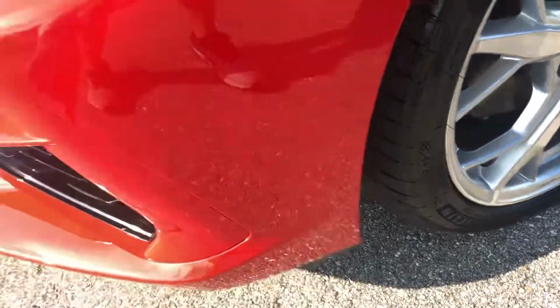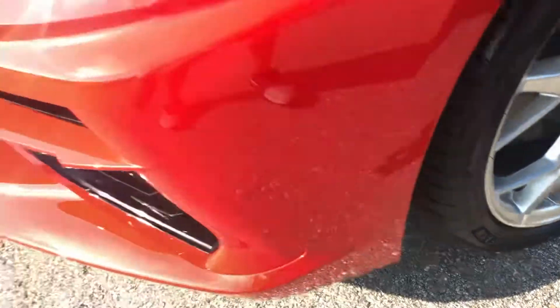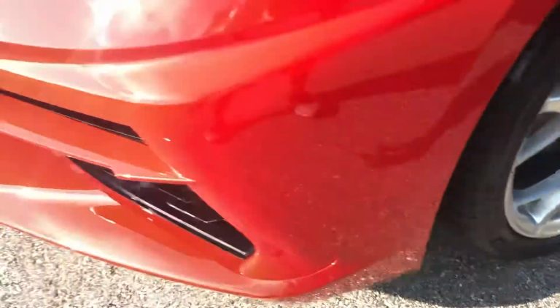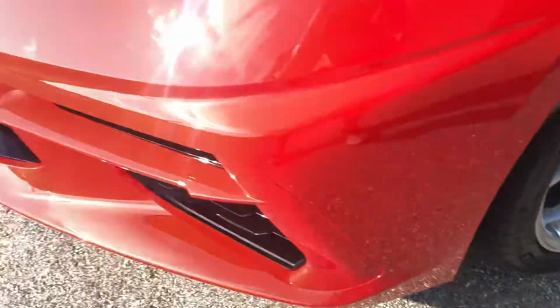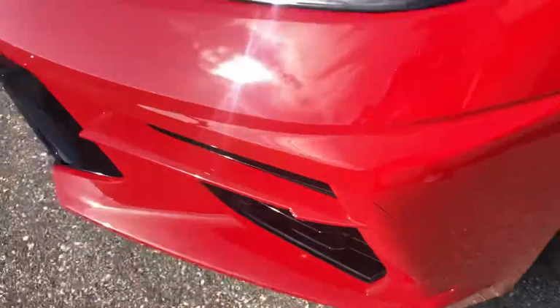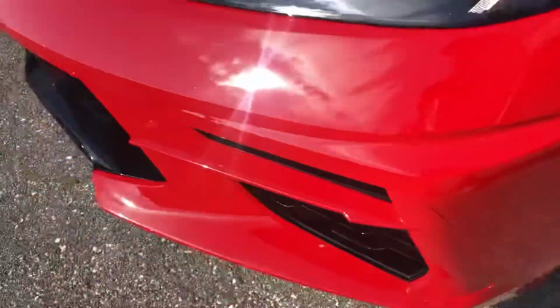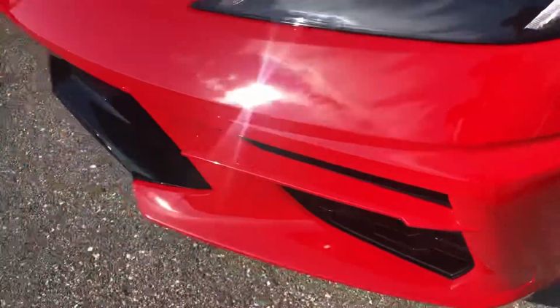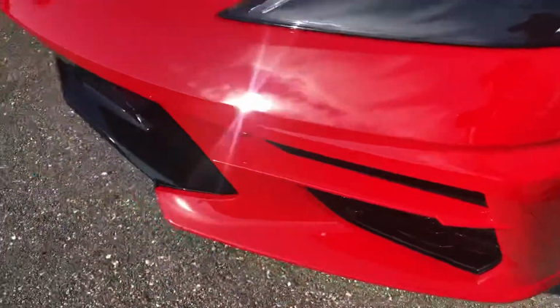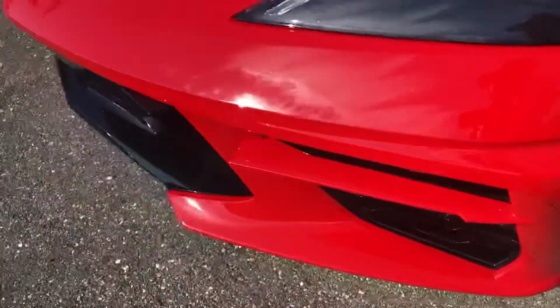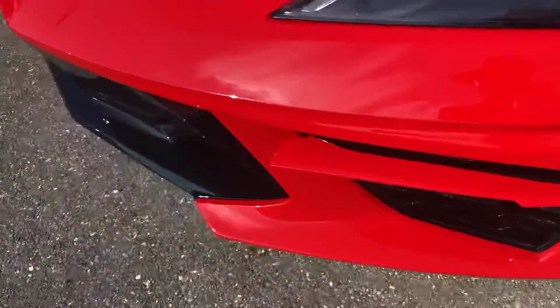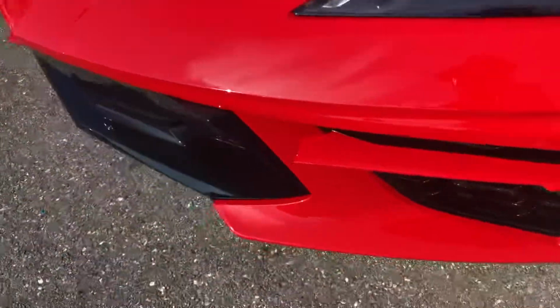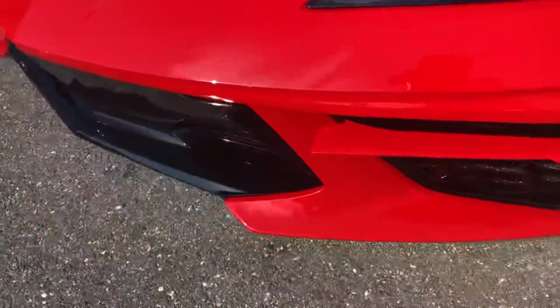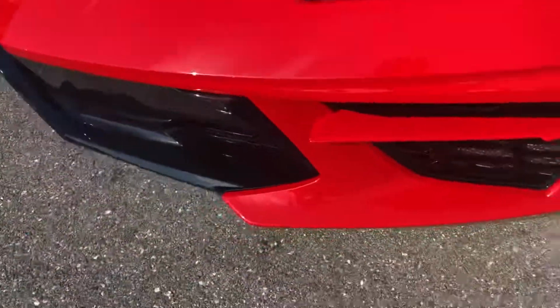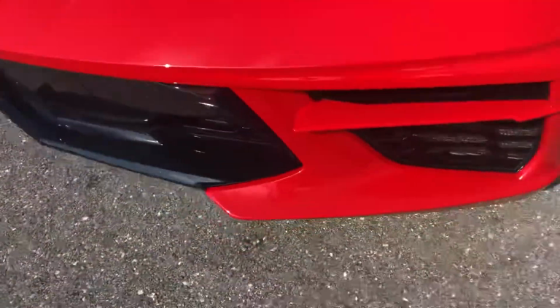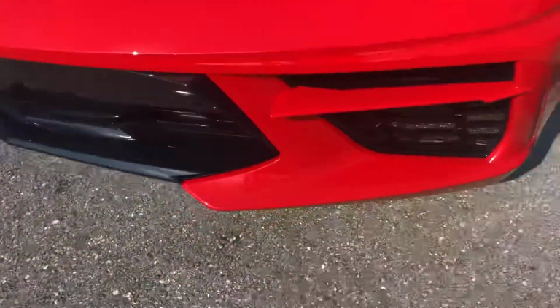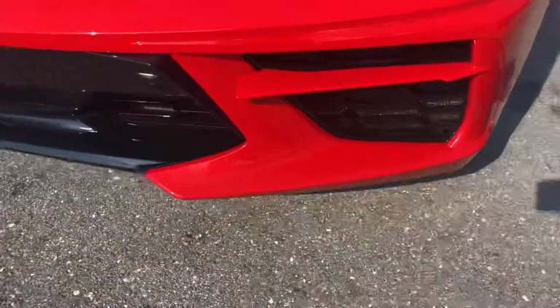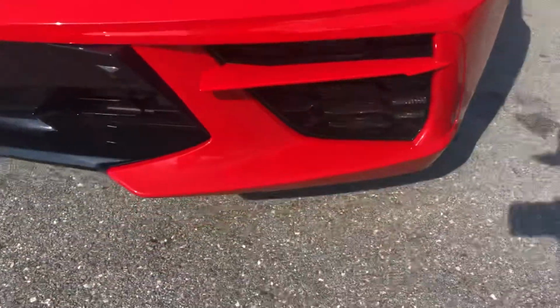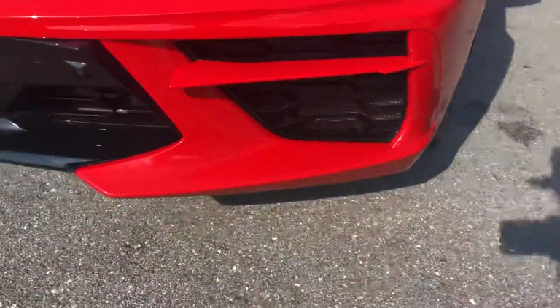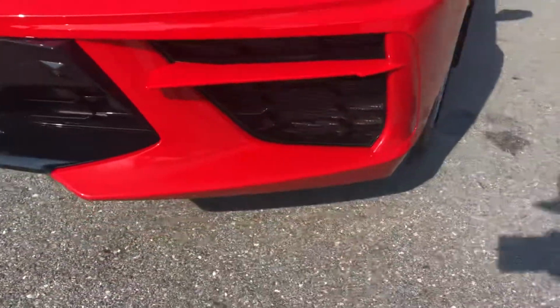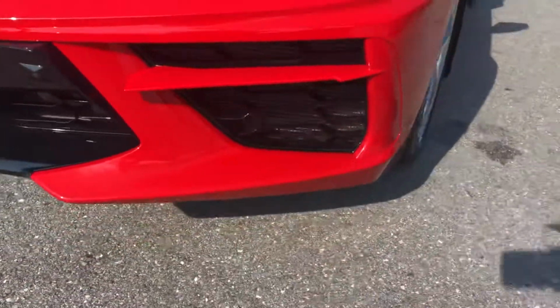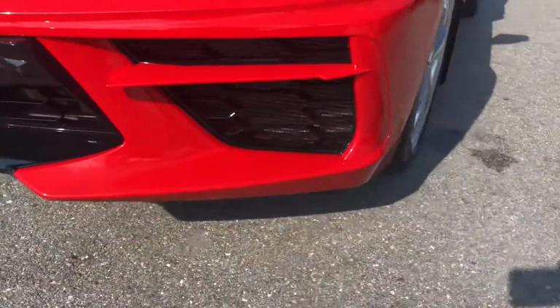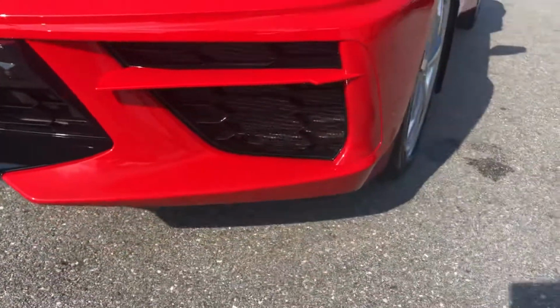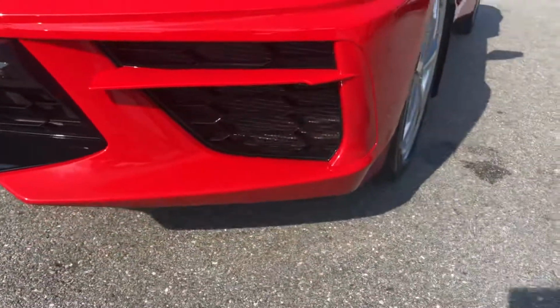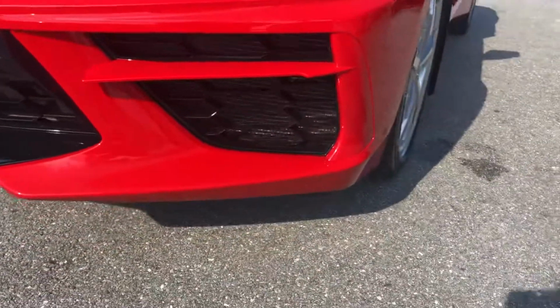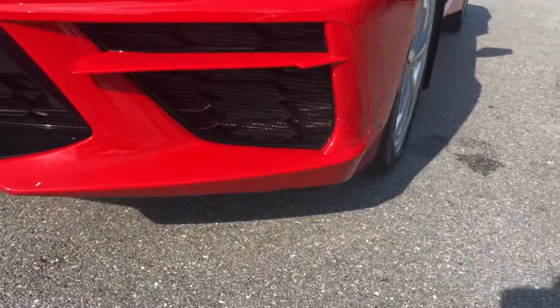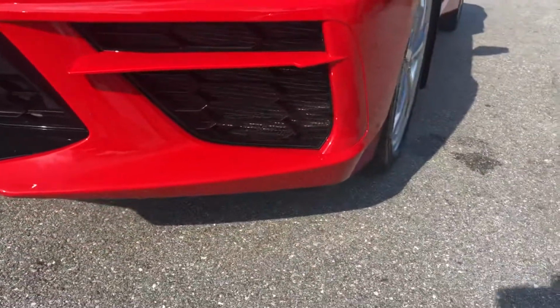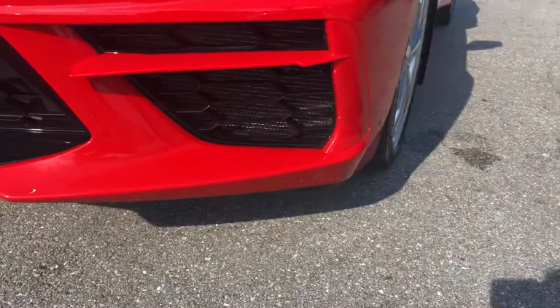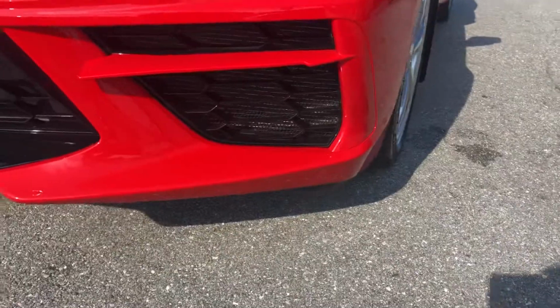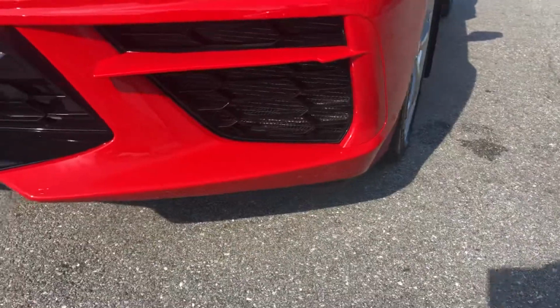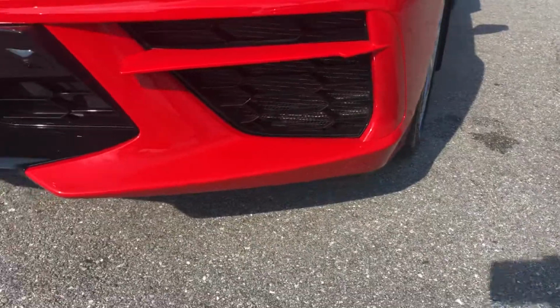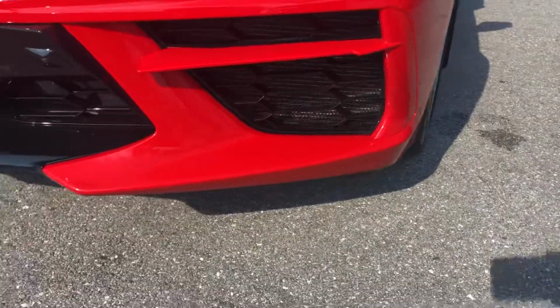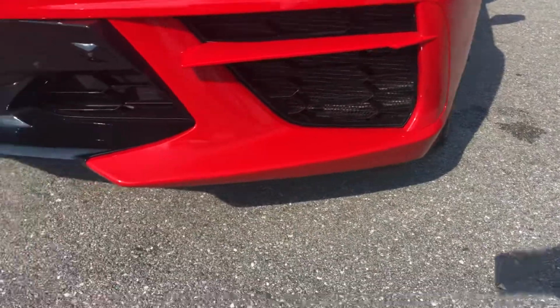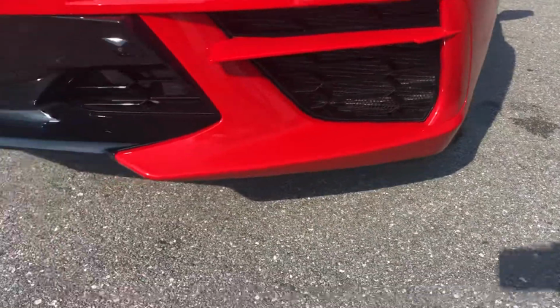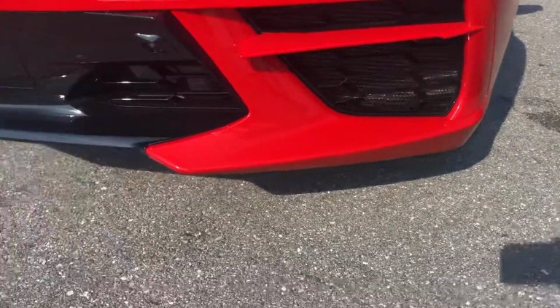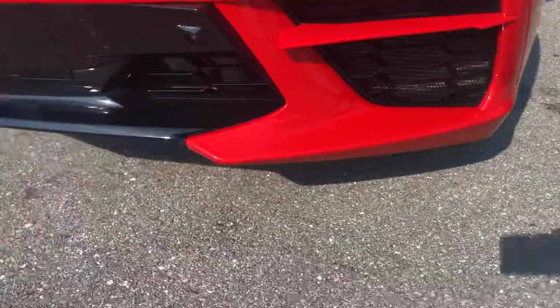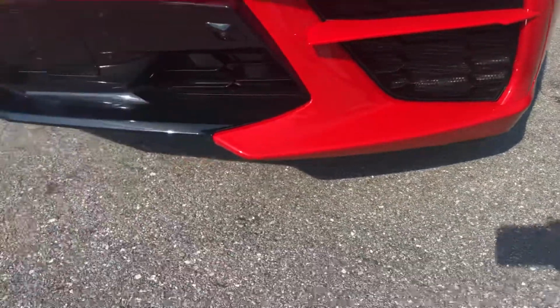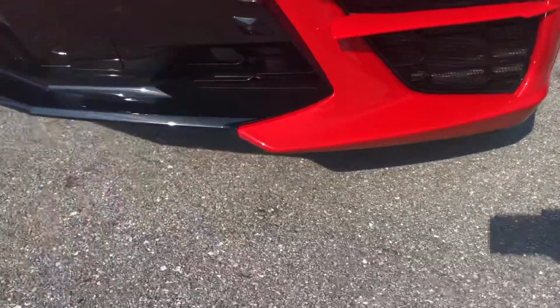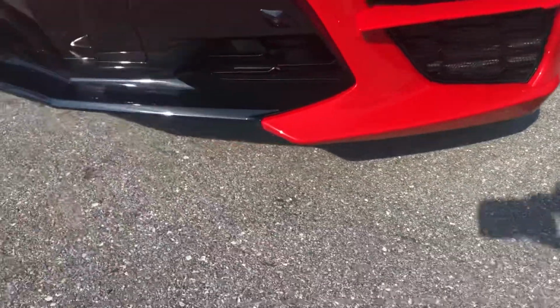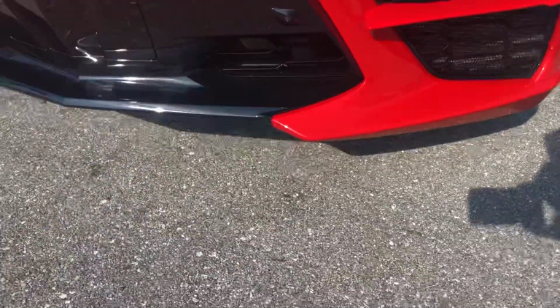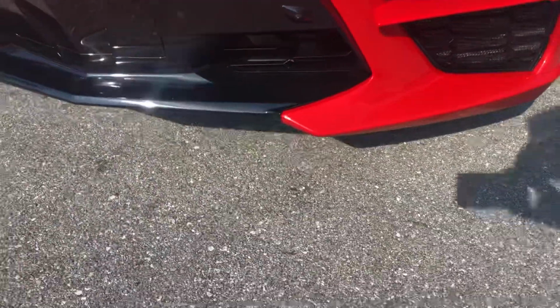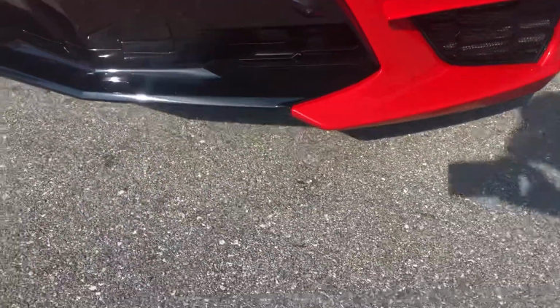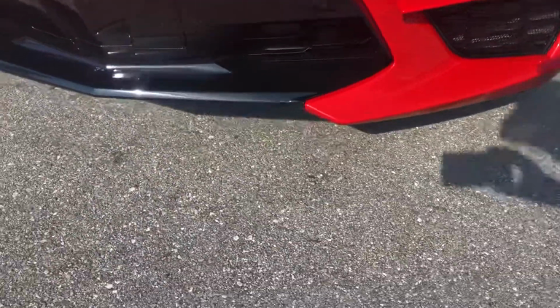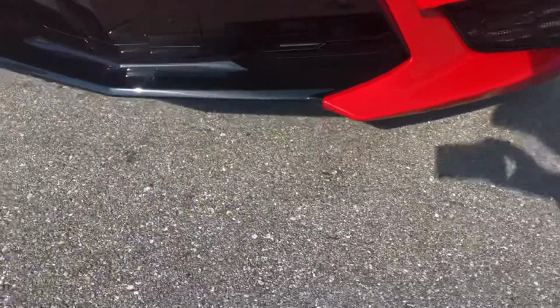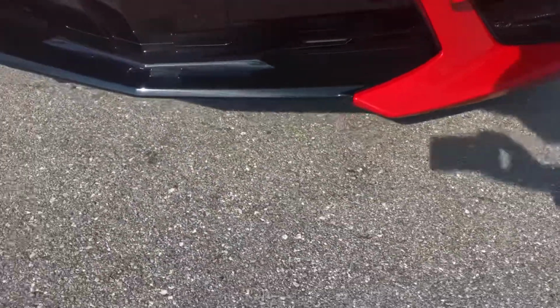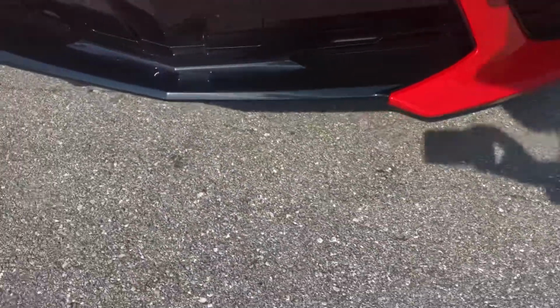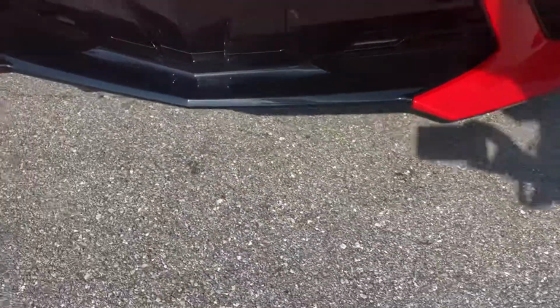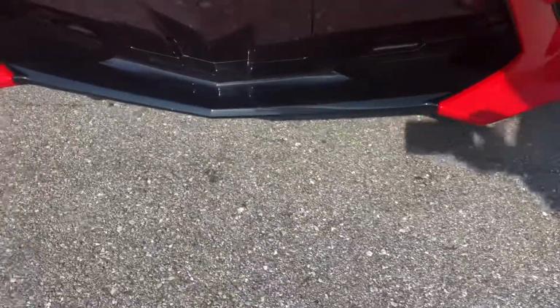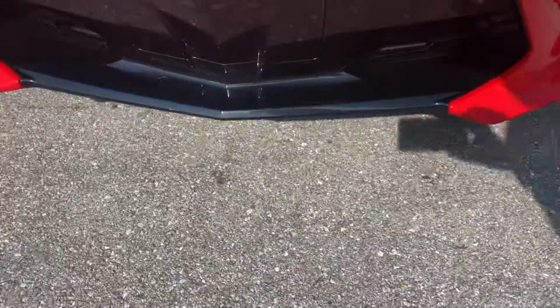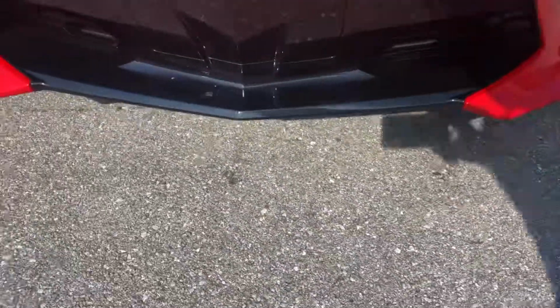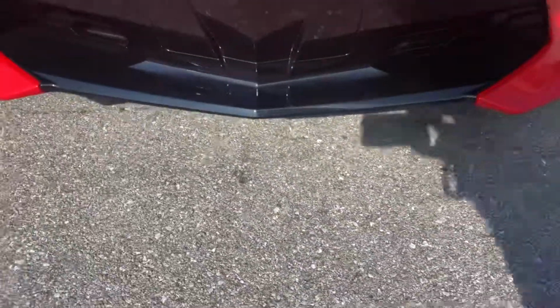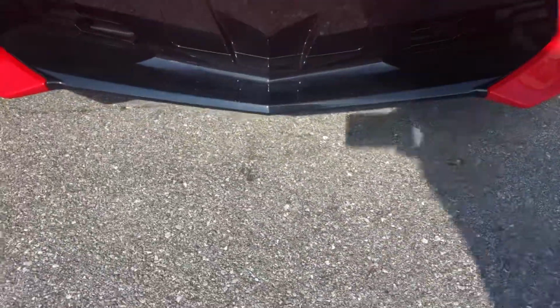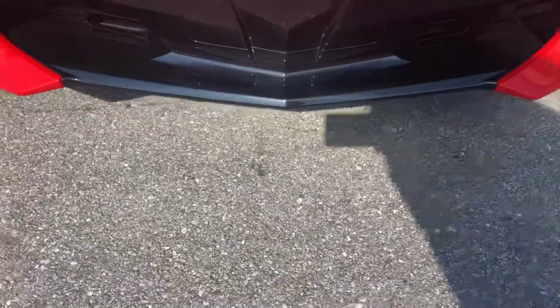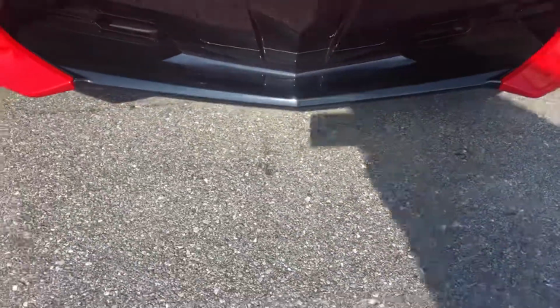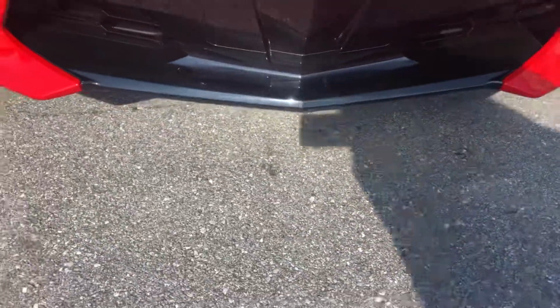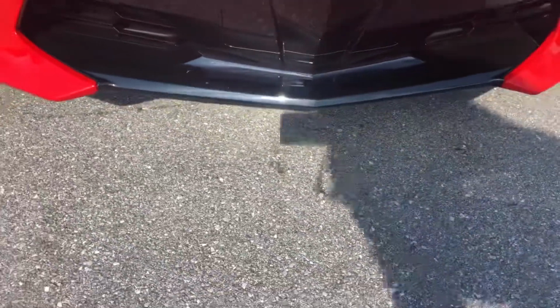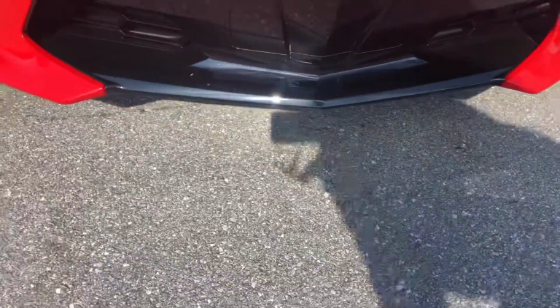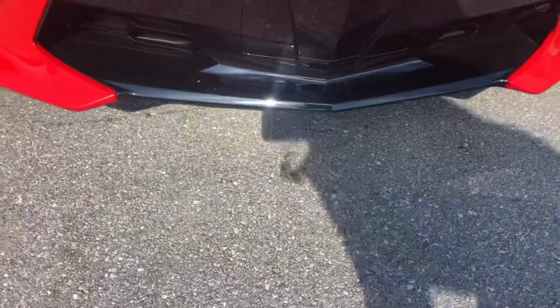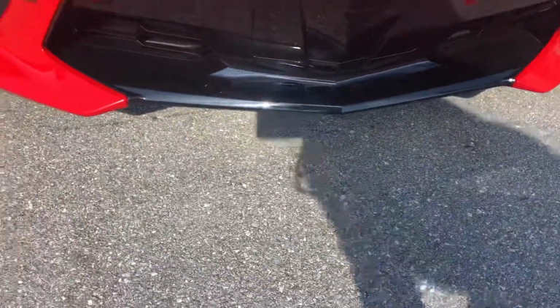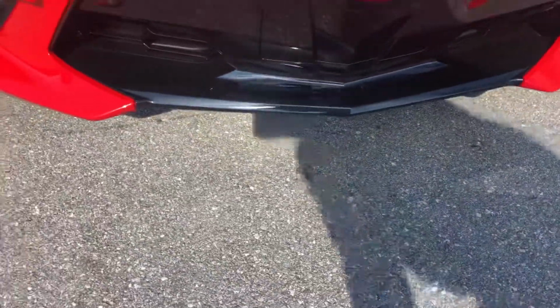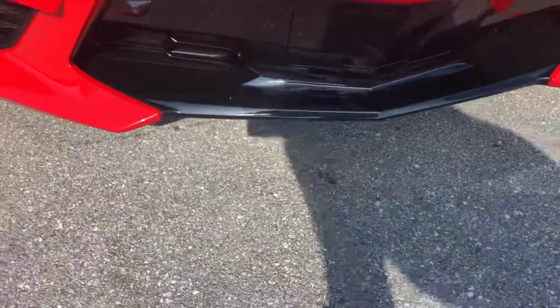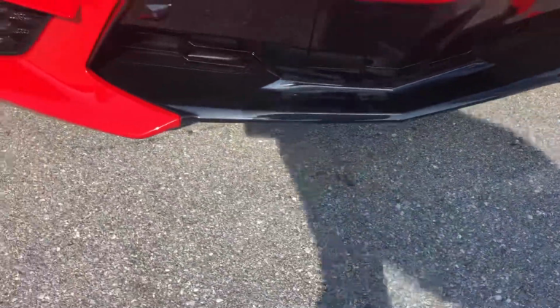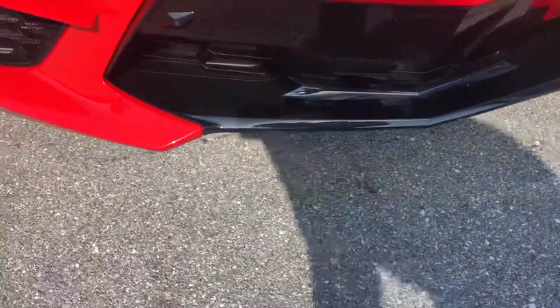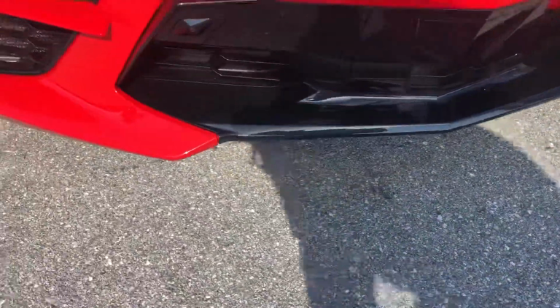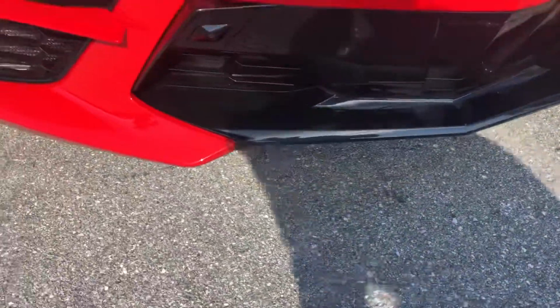Coming around to the front. We'll go down low first, just to see if there's any curb rash, even though it's almost a new car.